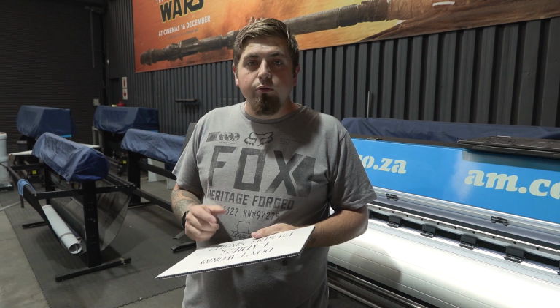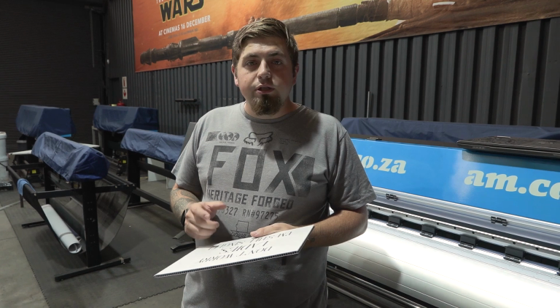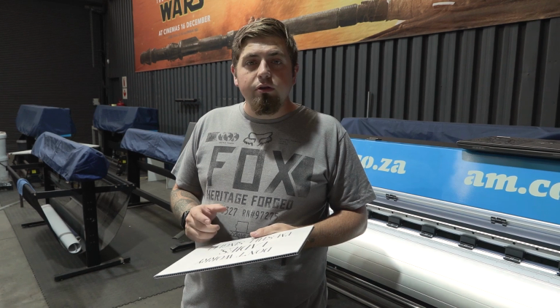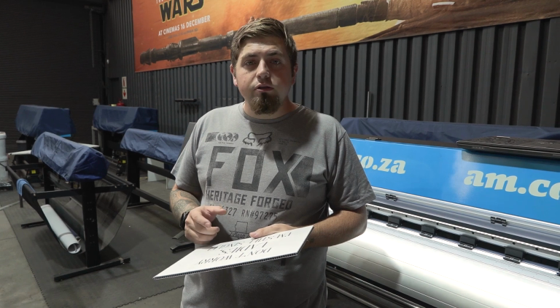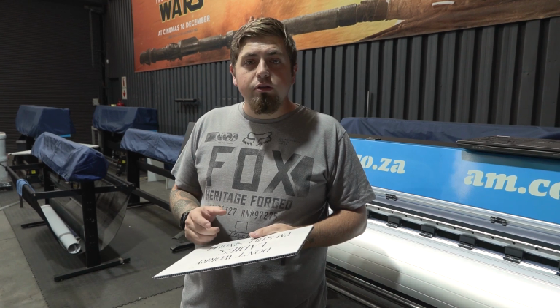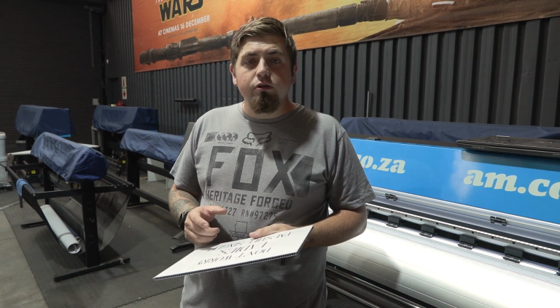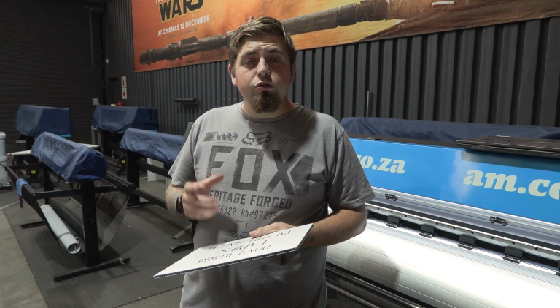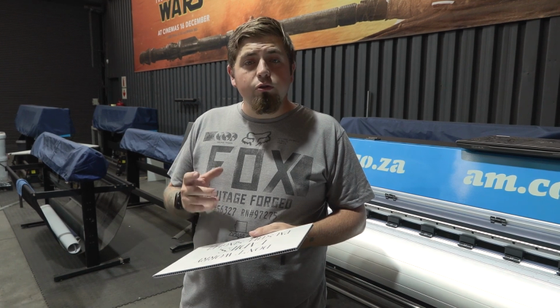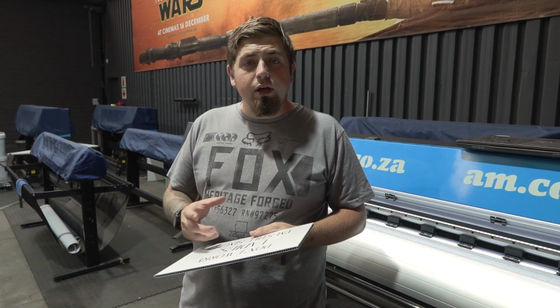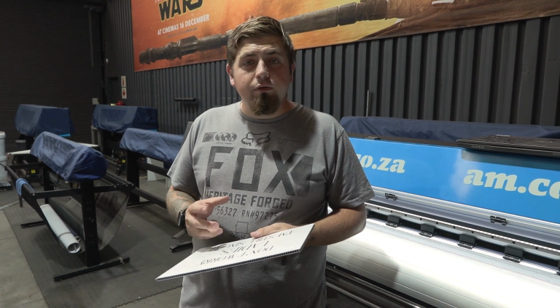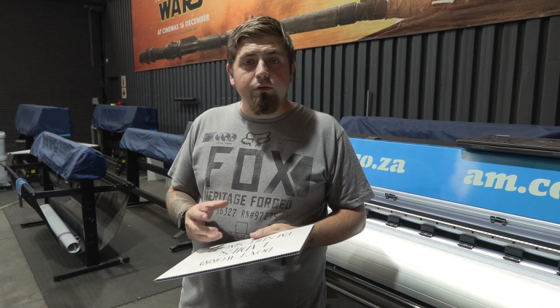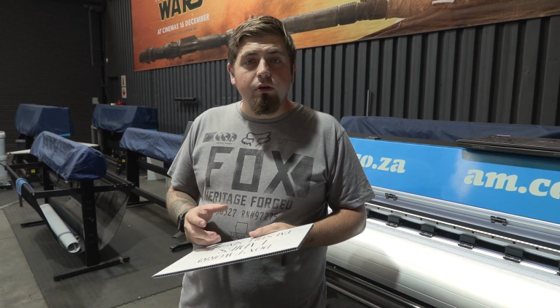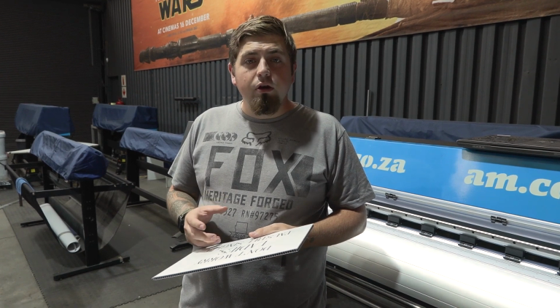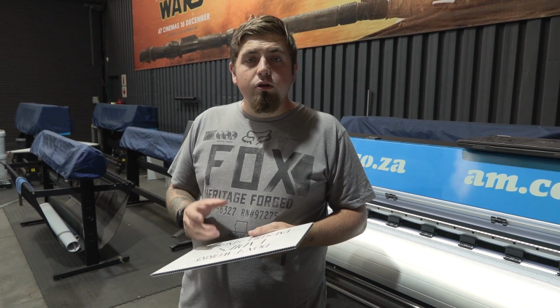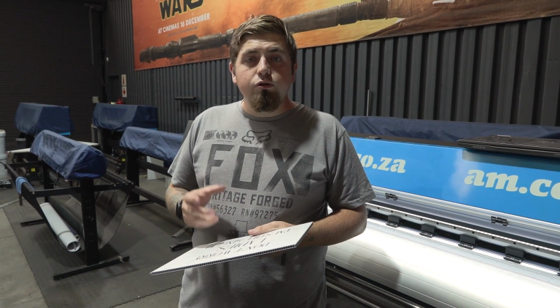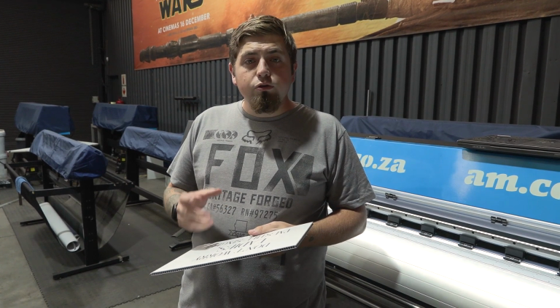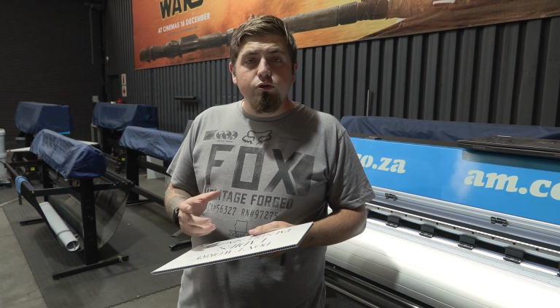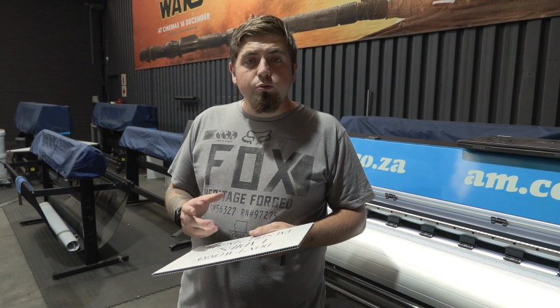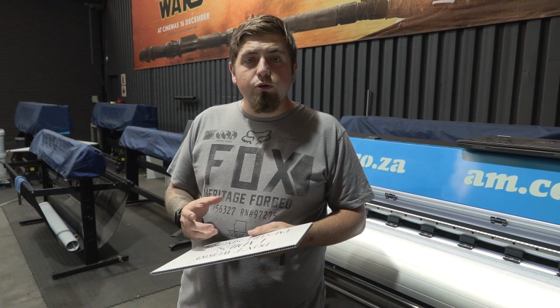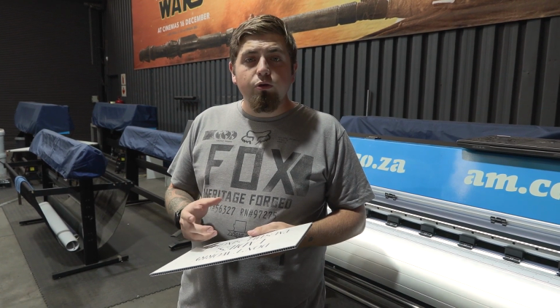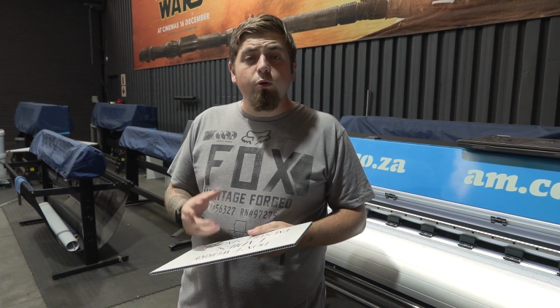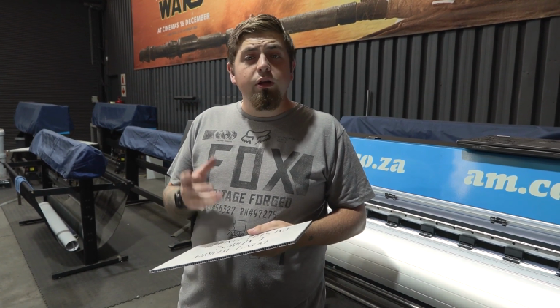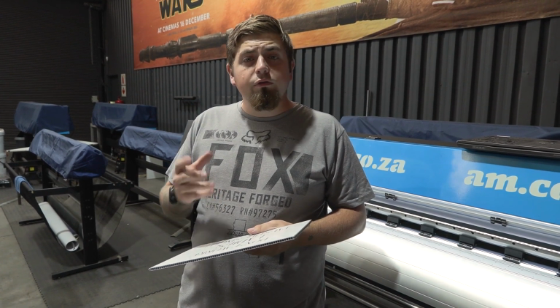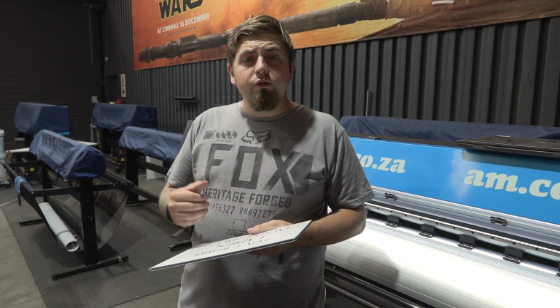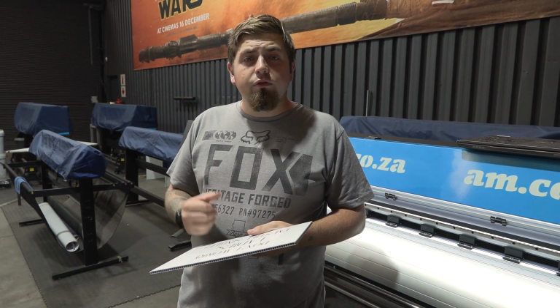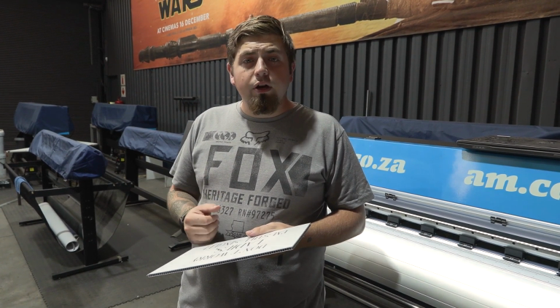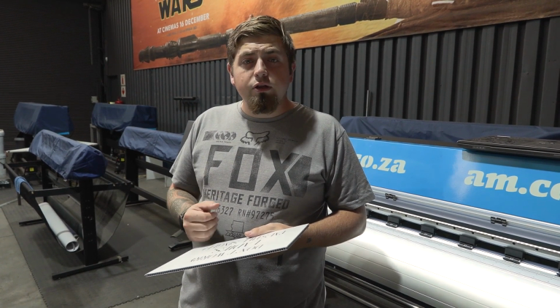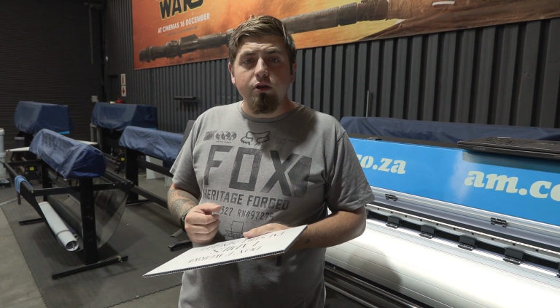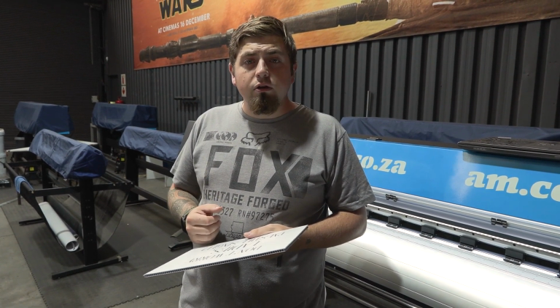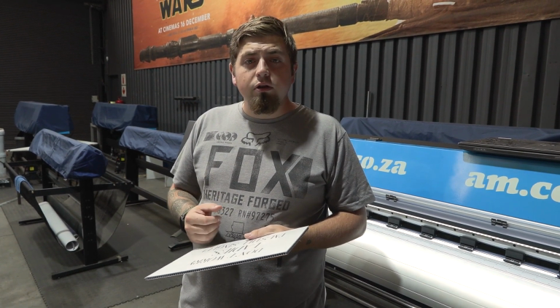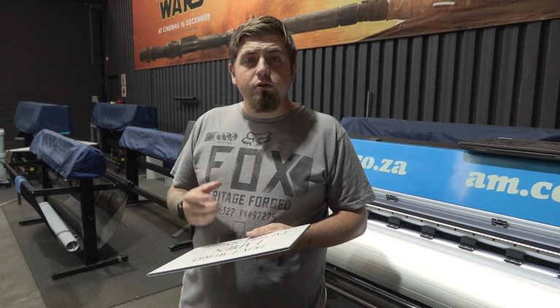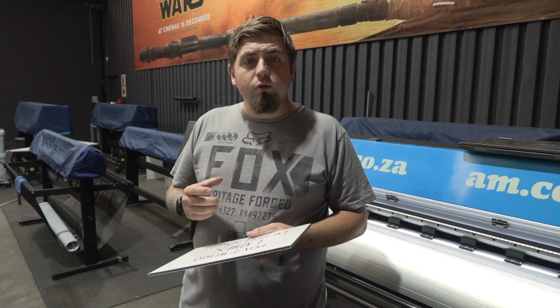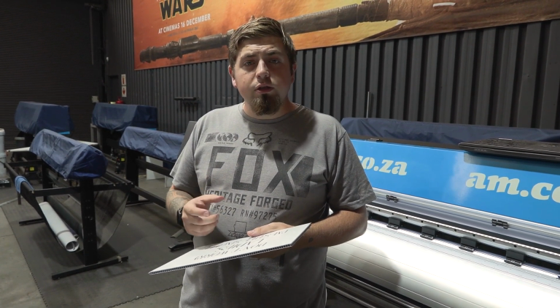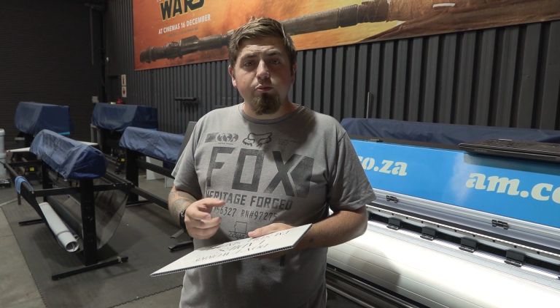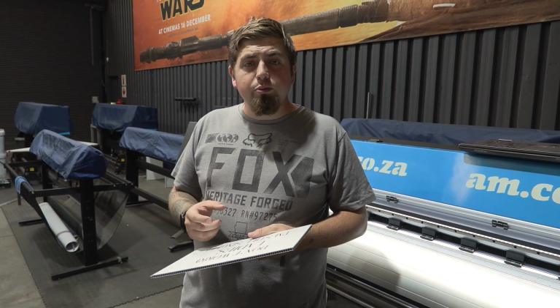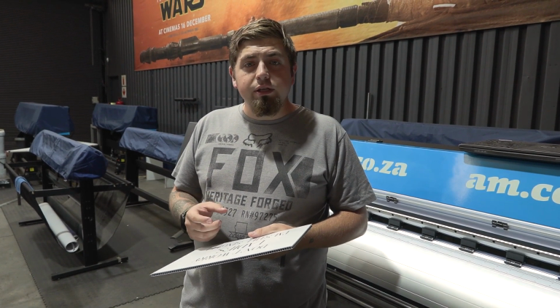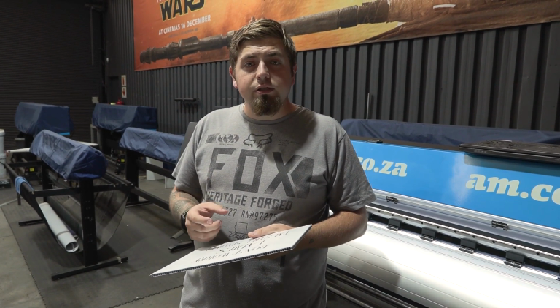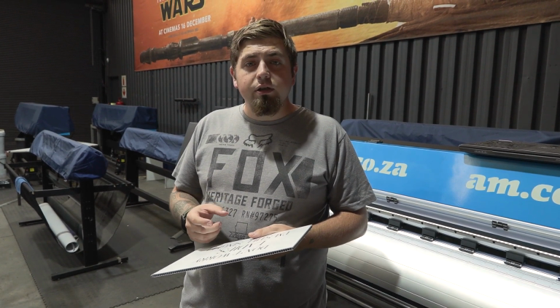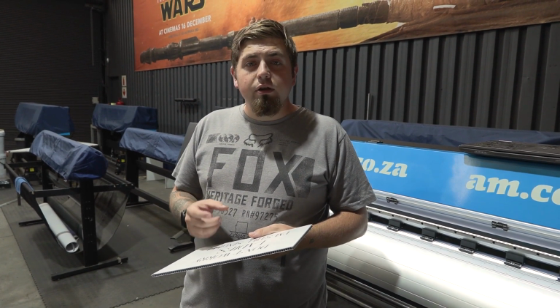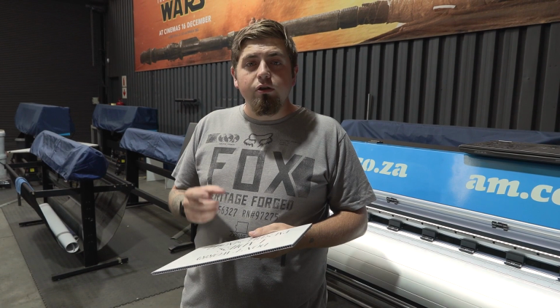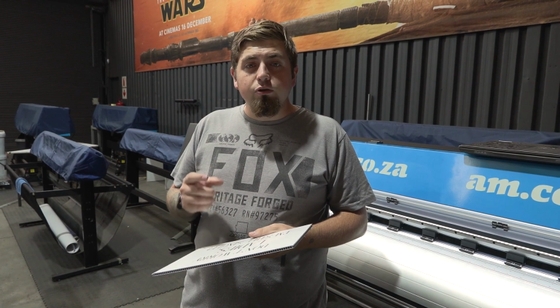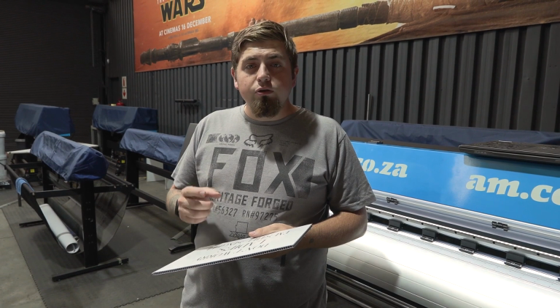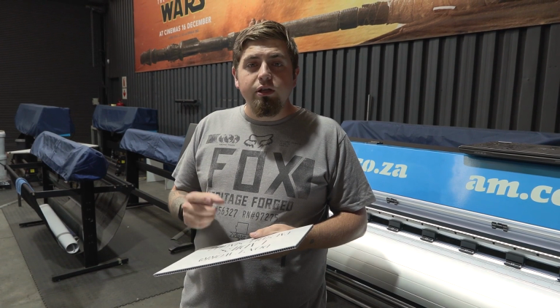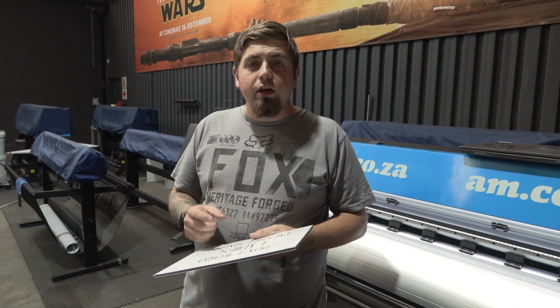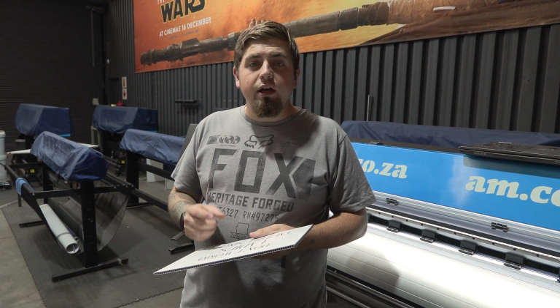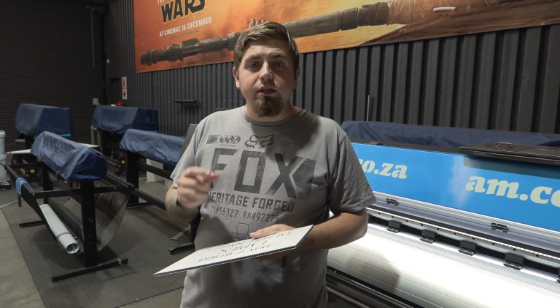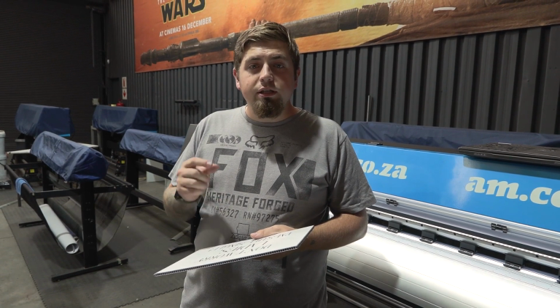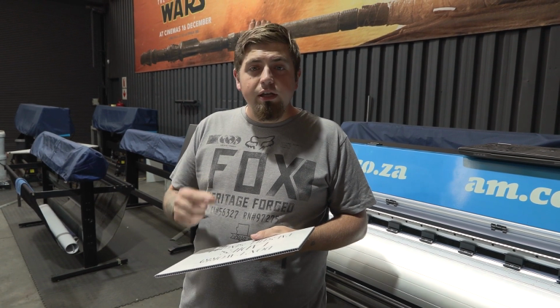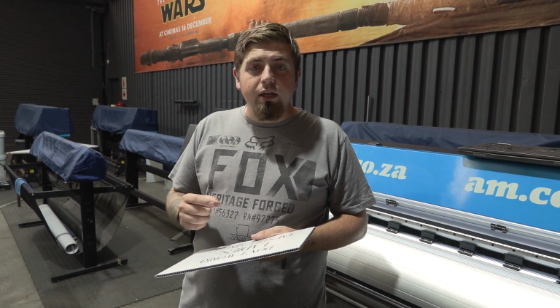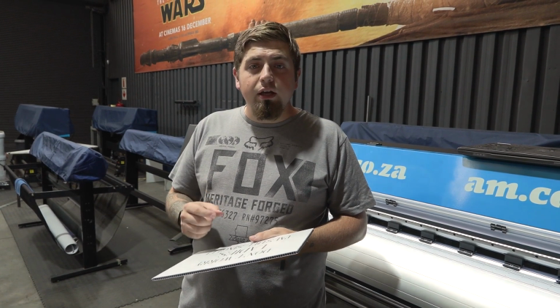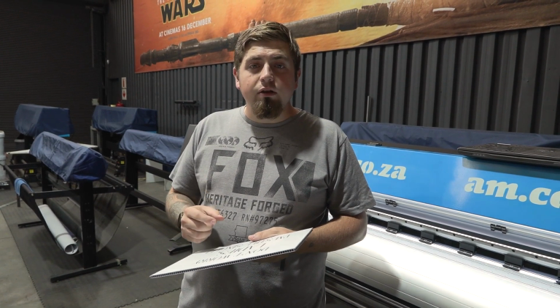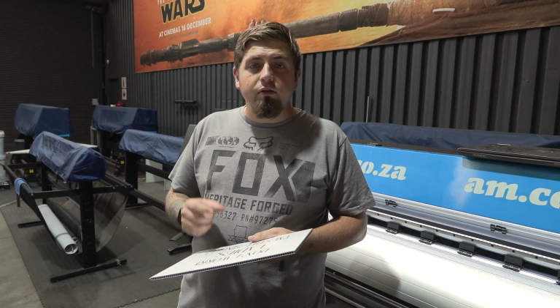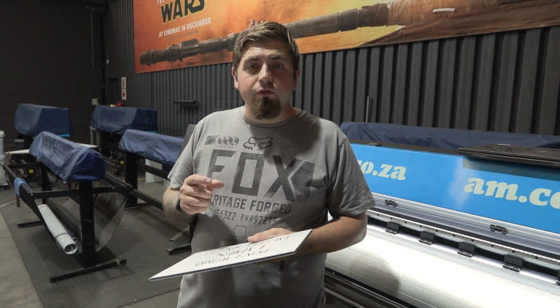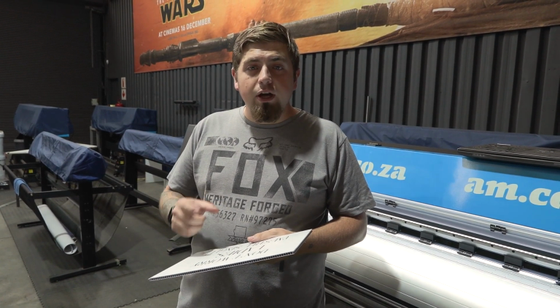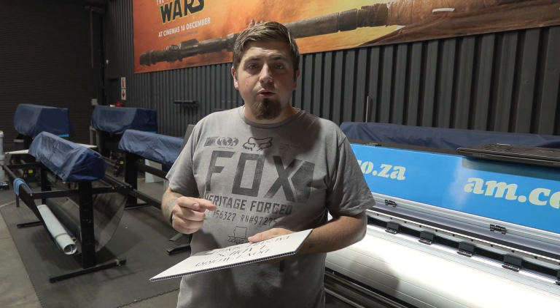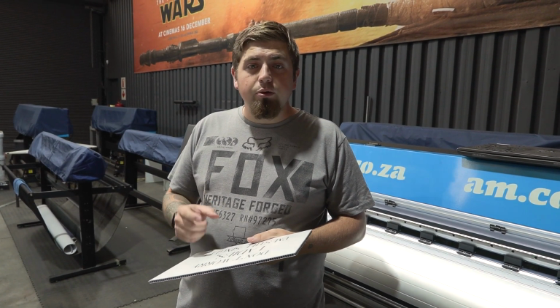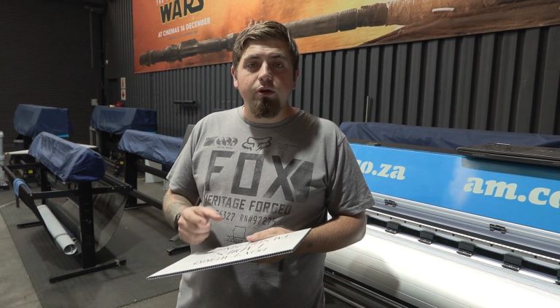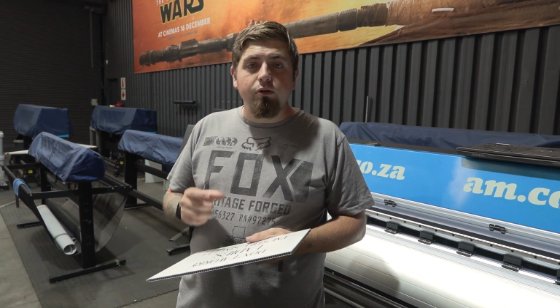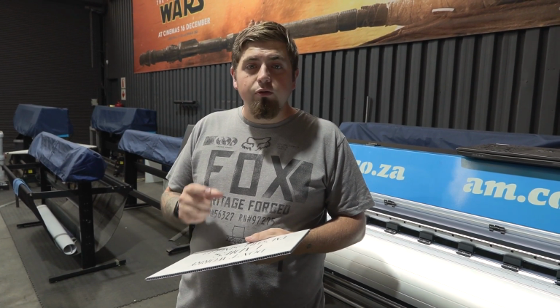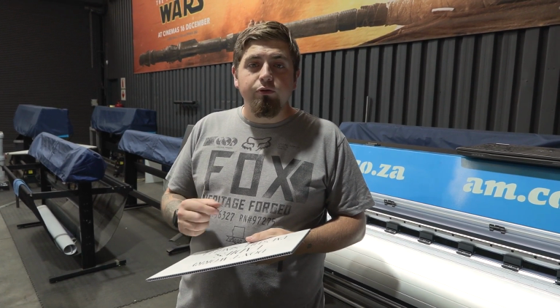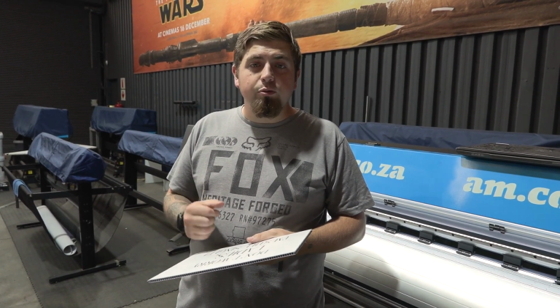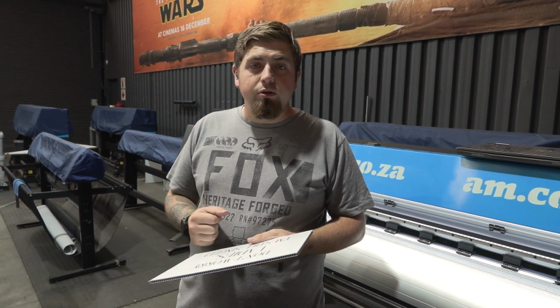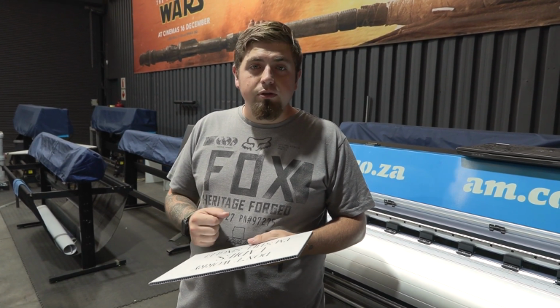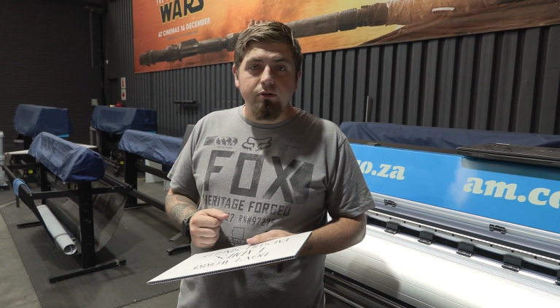For materials that are too heavy, too smooth, or even fragile, it's always best to use a dedicated flatbed UV printer.